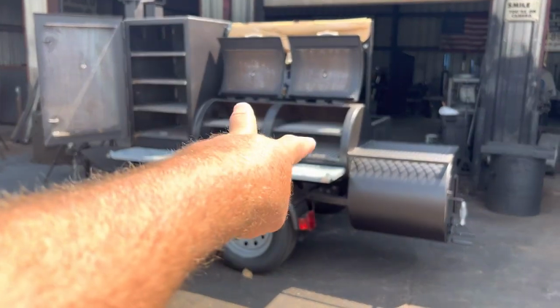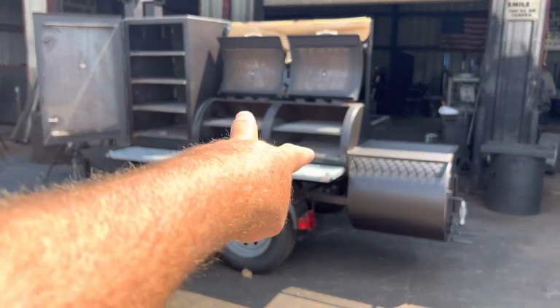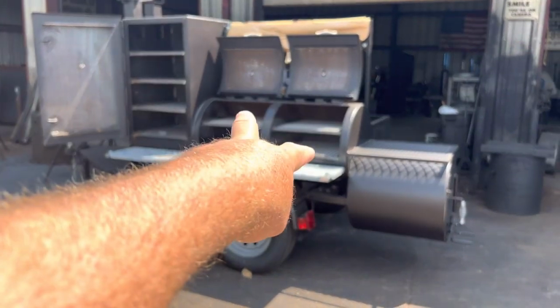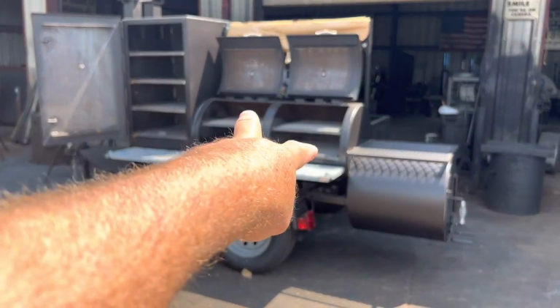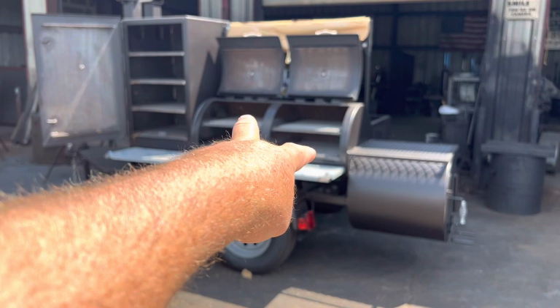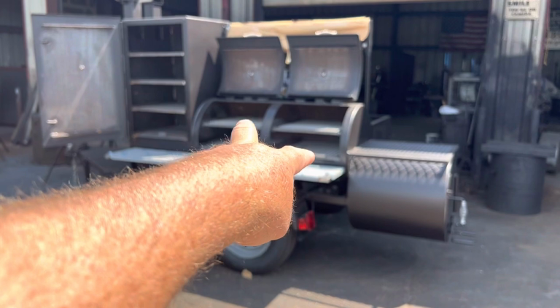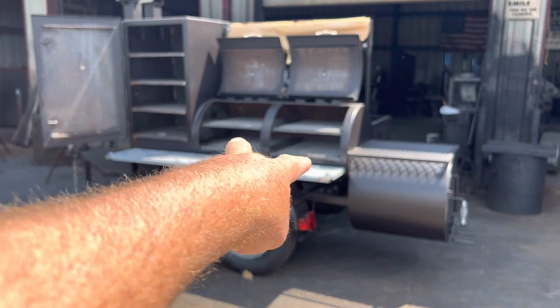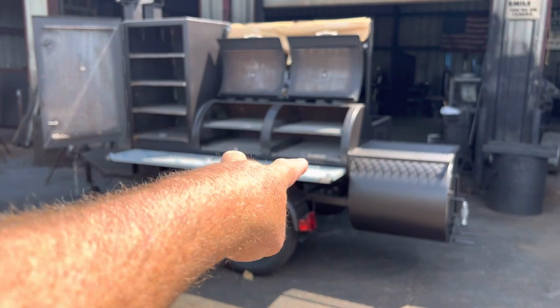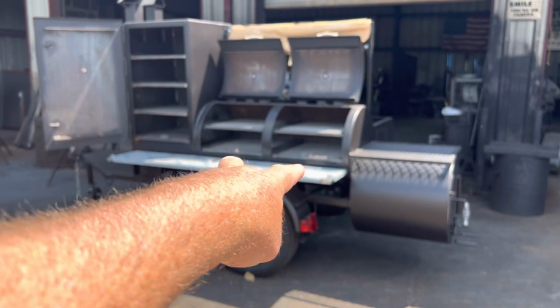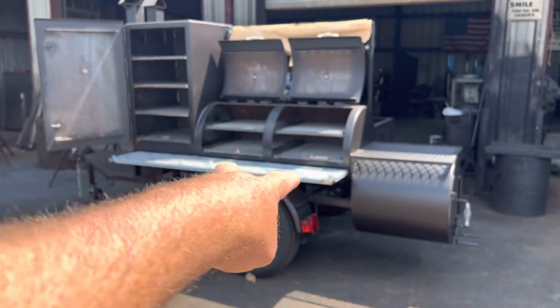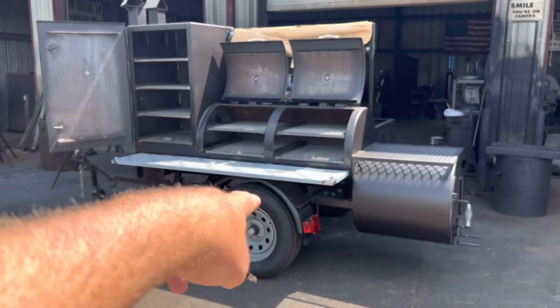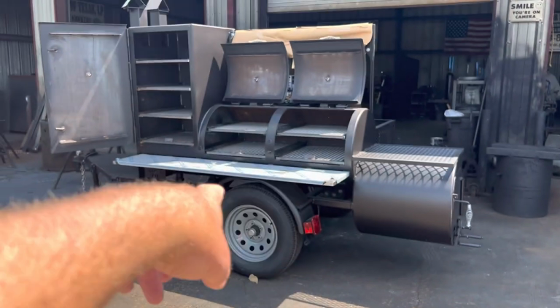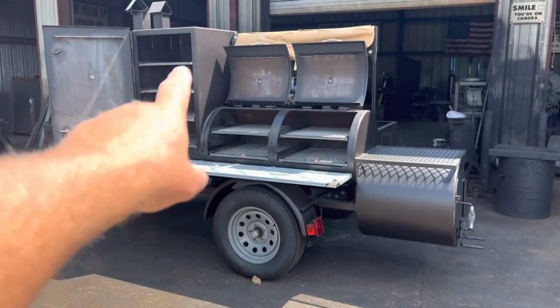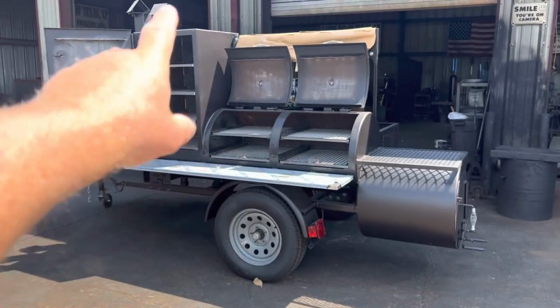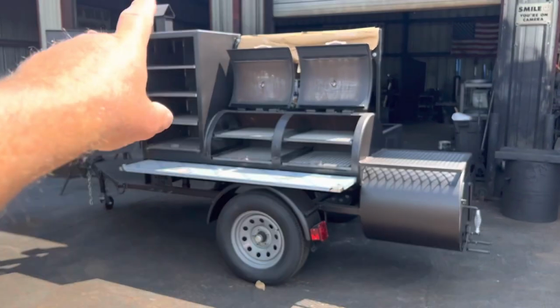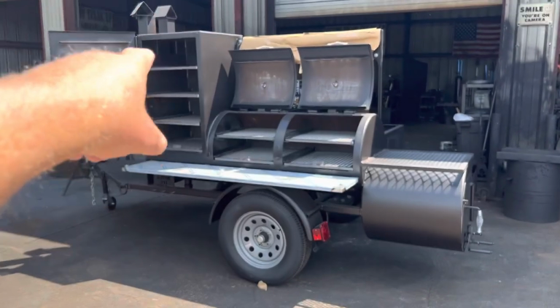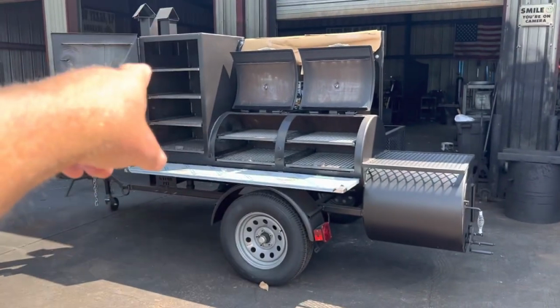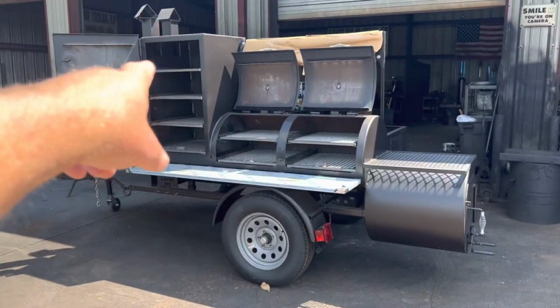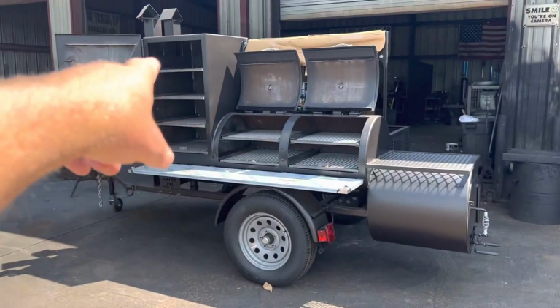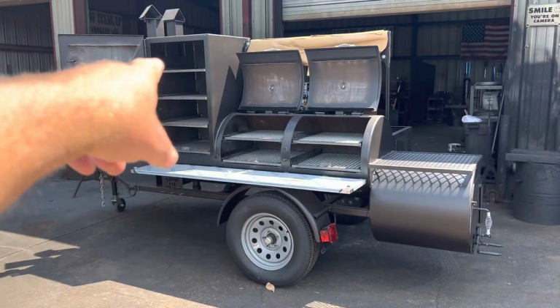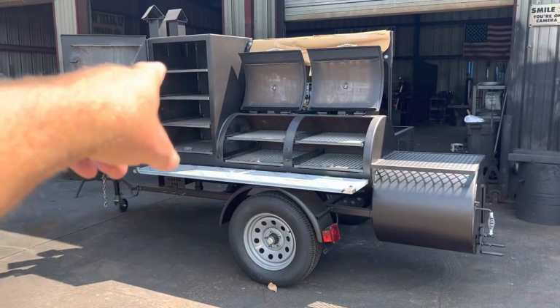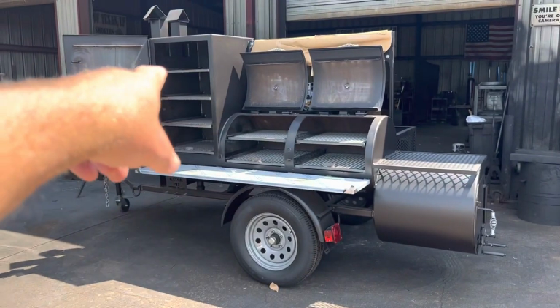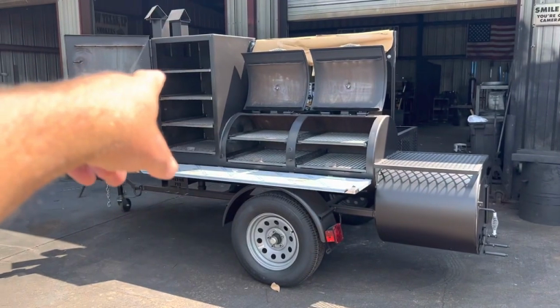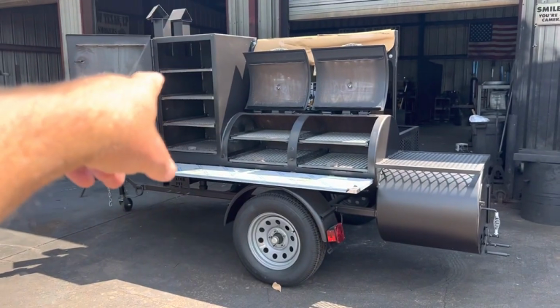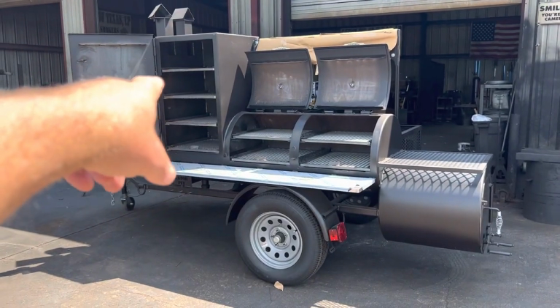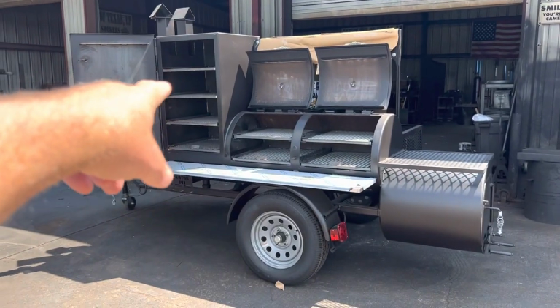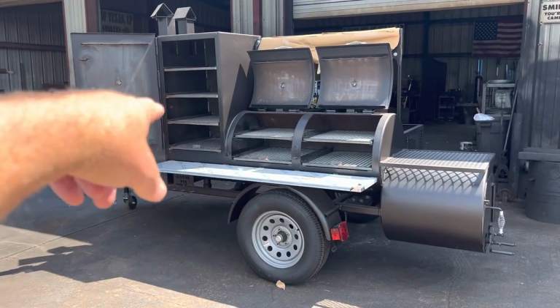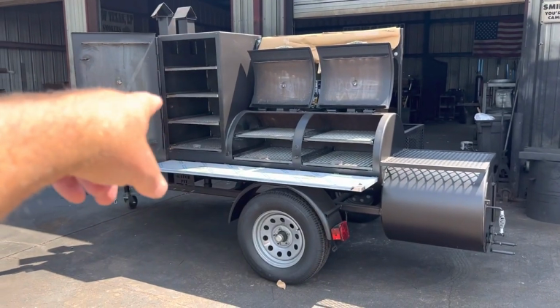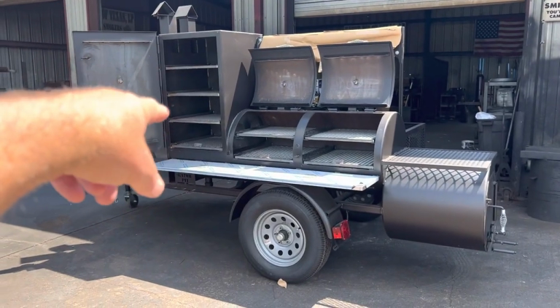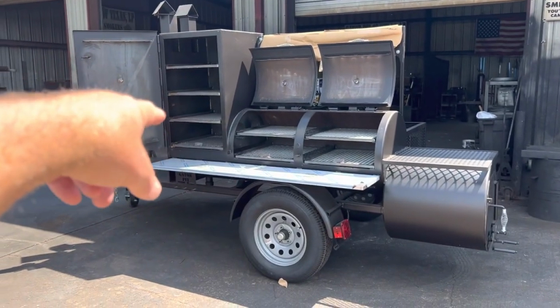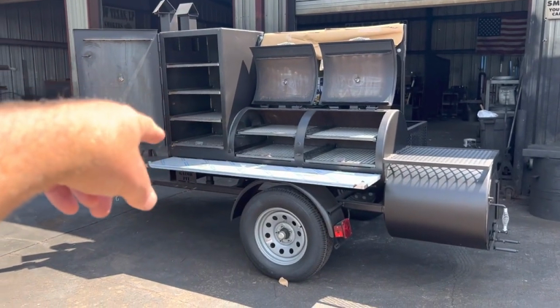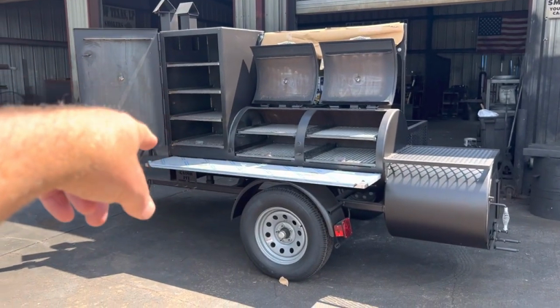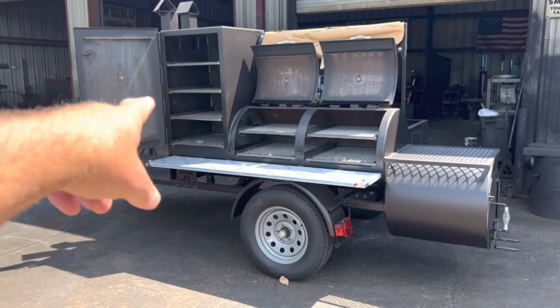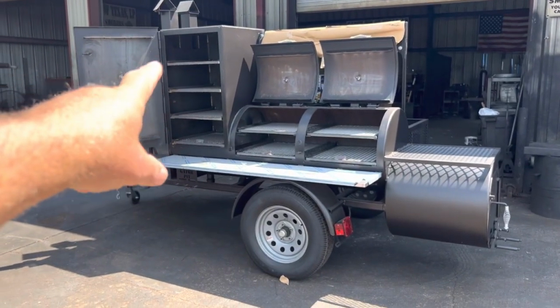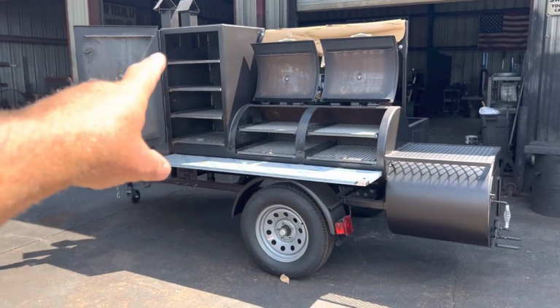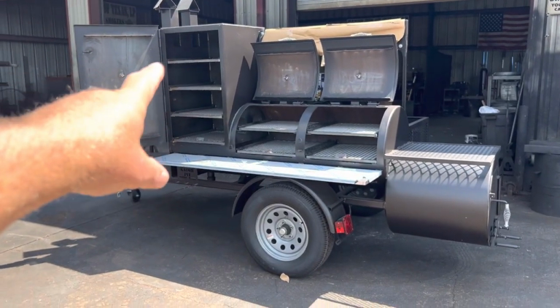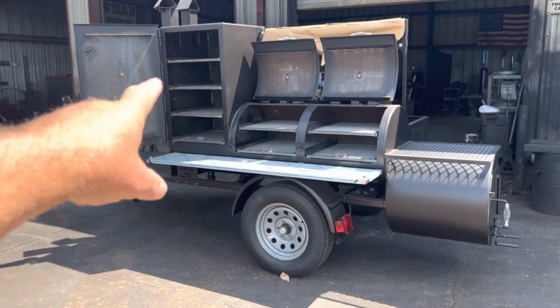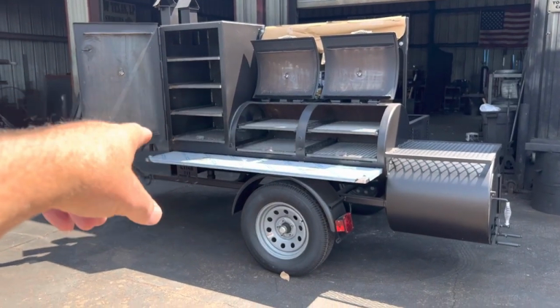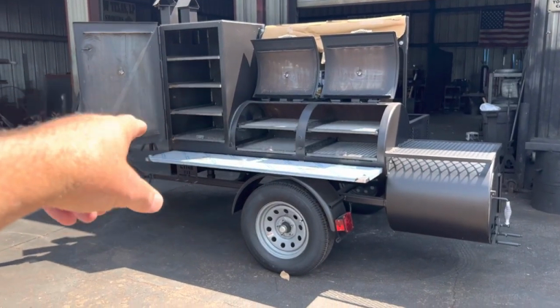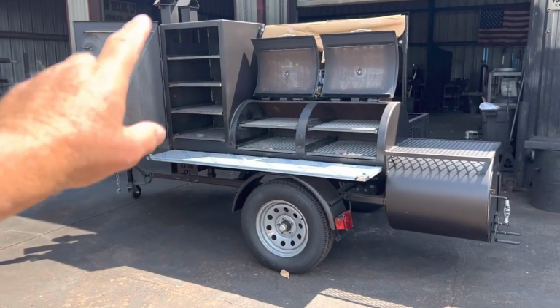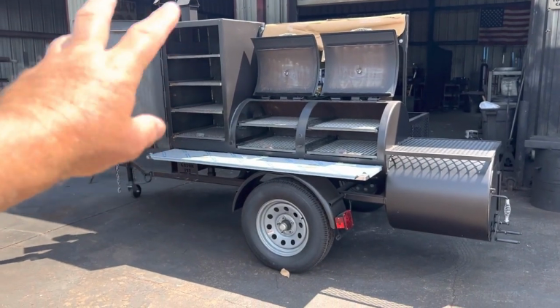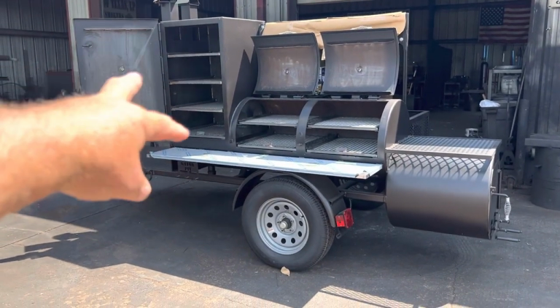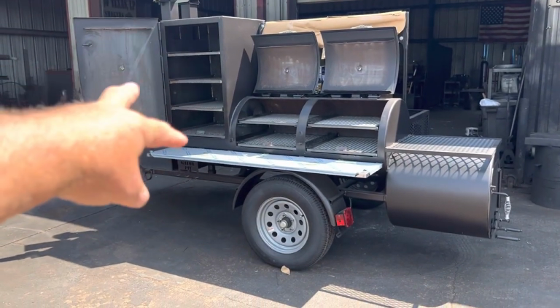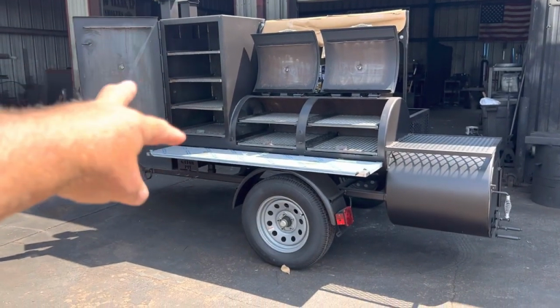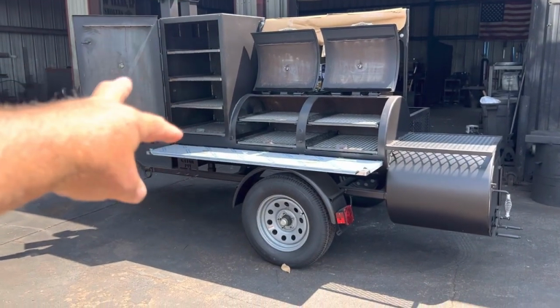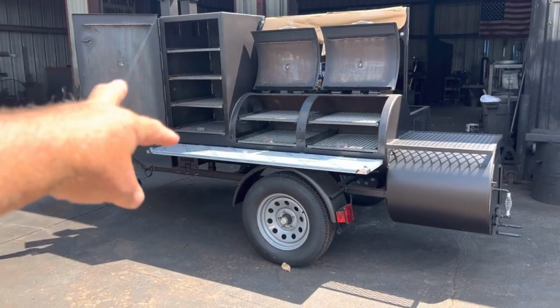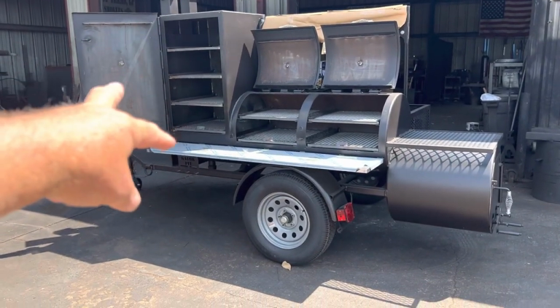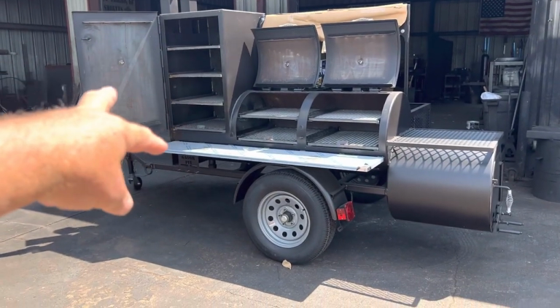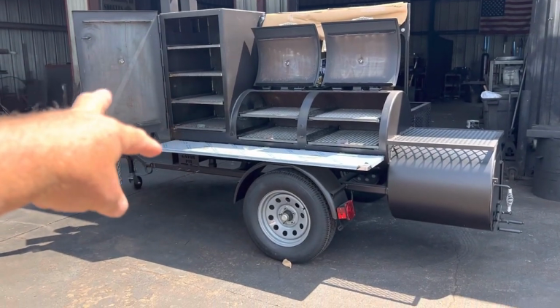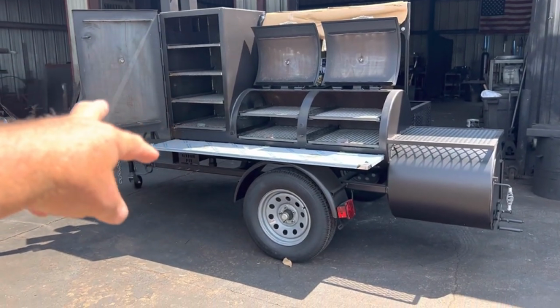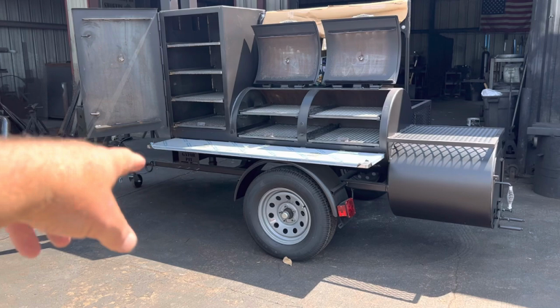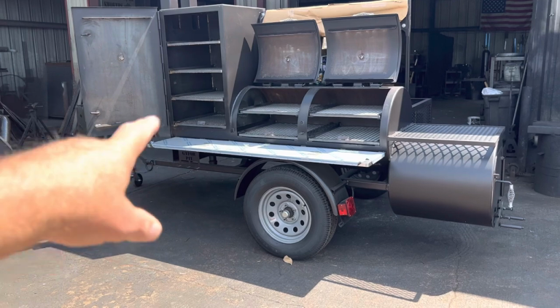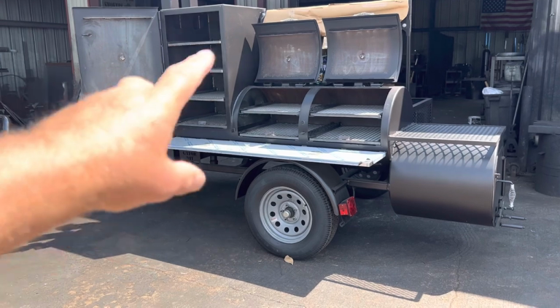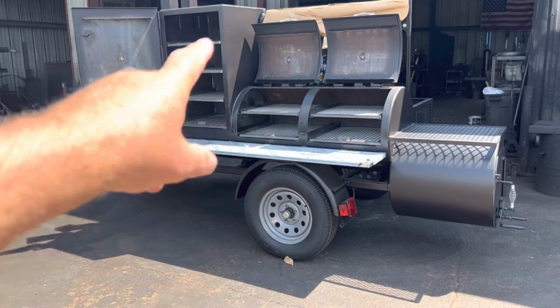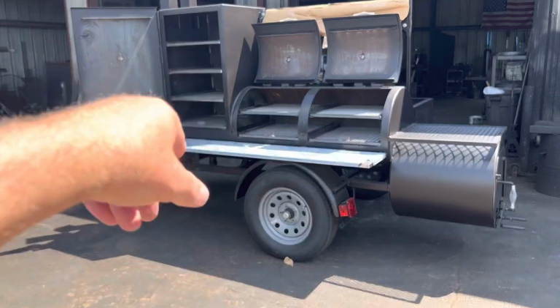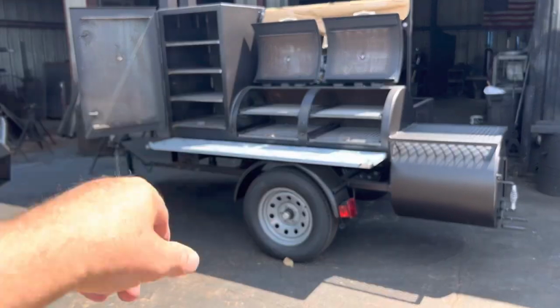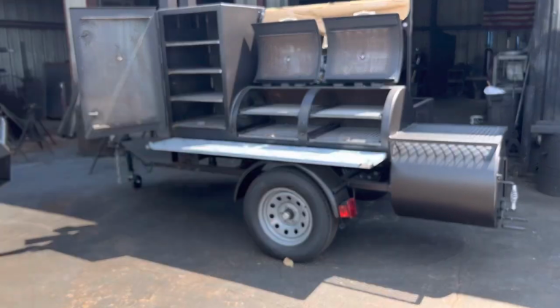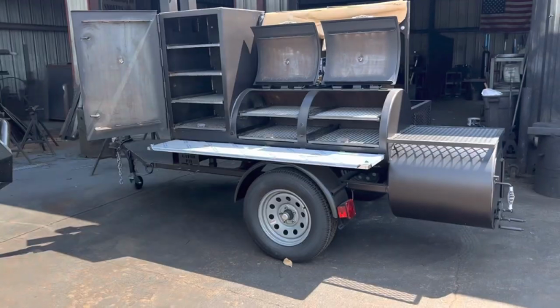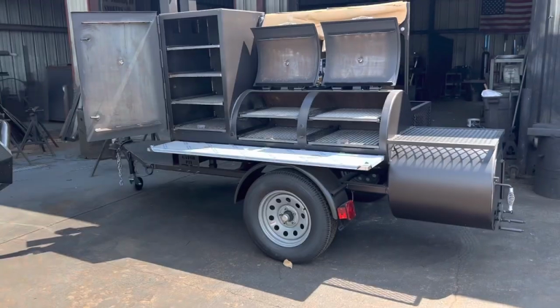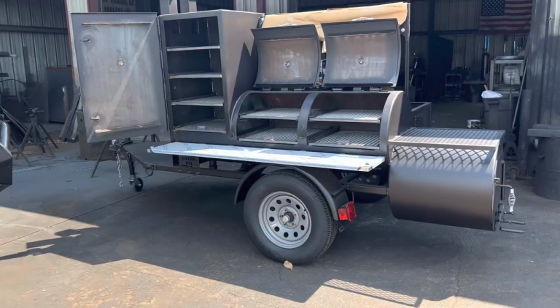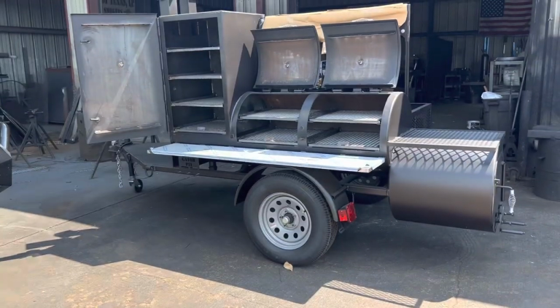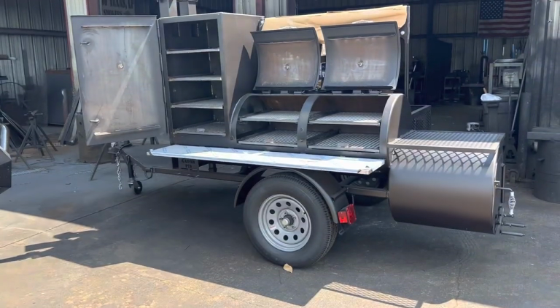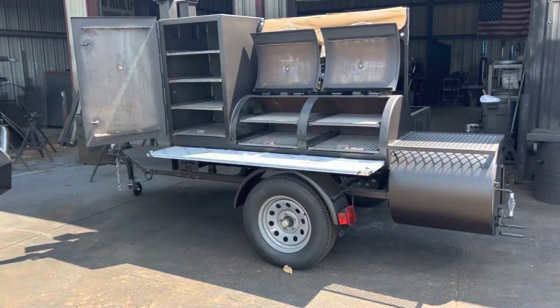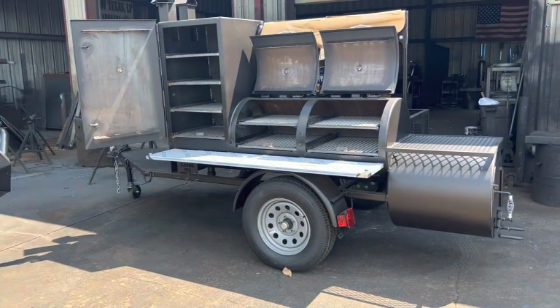Four sliding meat racks in the main chamber, with an upright 24 by 24 by 36 tall also featuring four sliding meat racks, giving you eight sliding meat racks total.